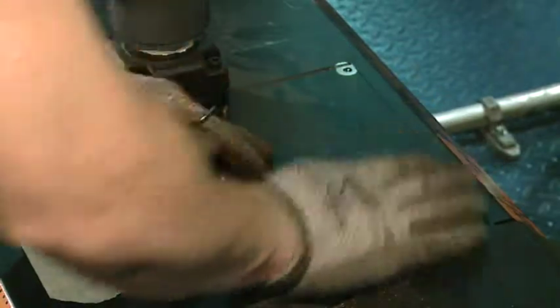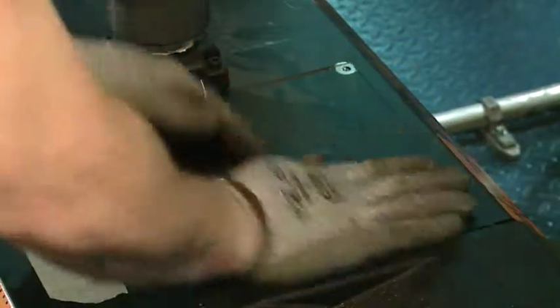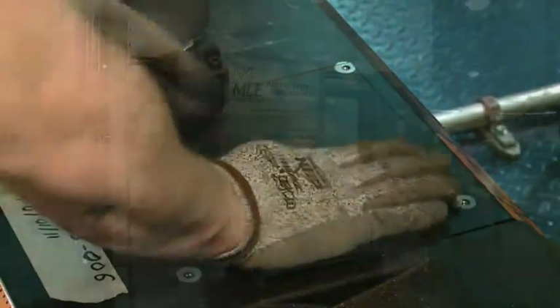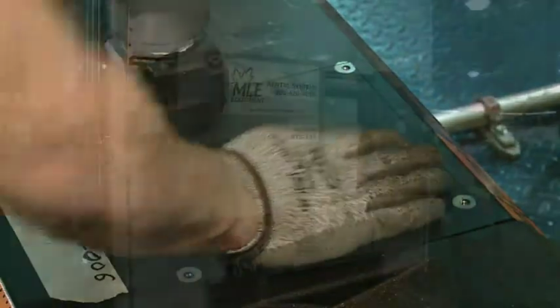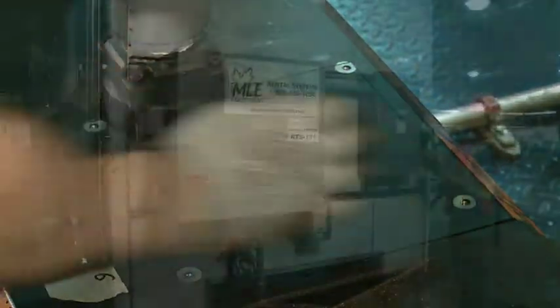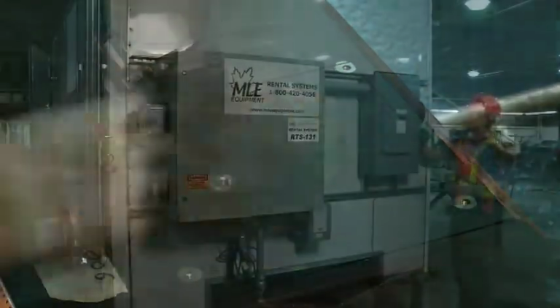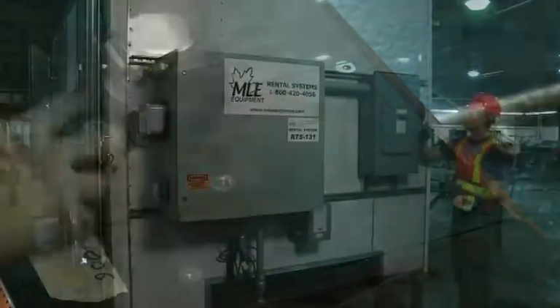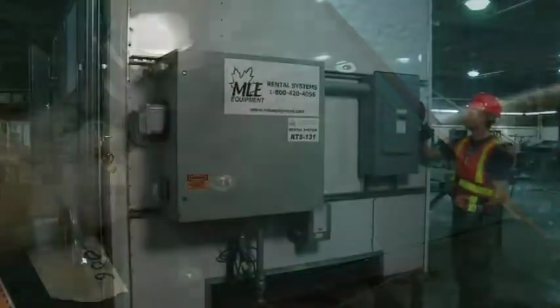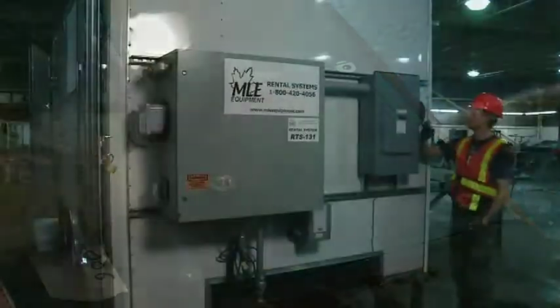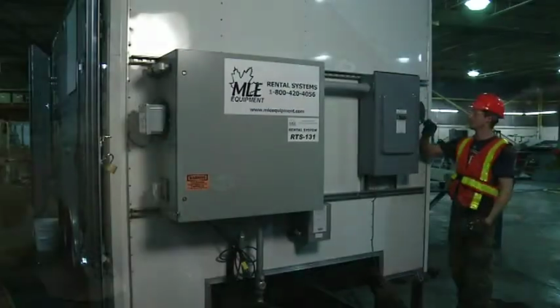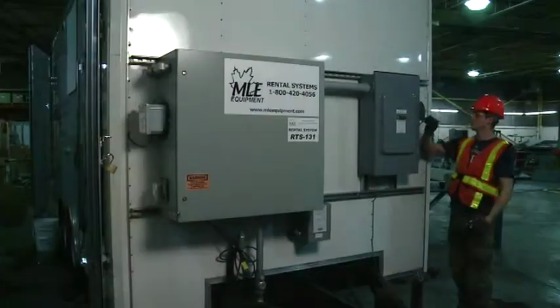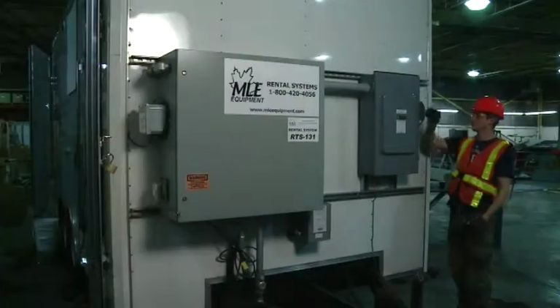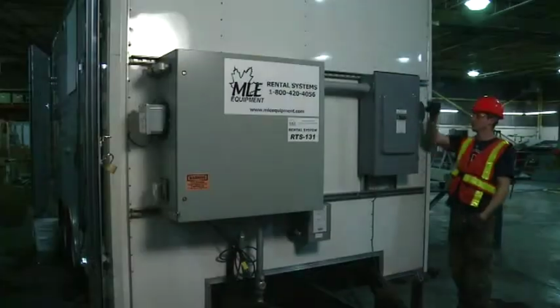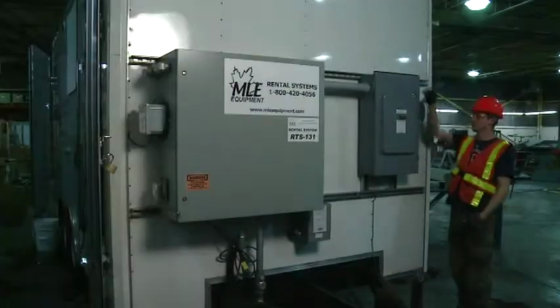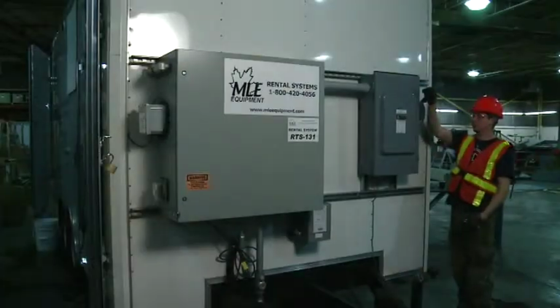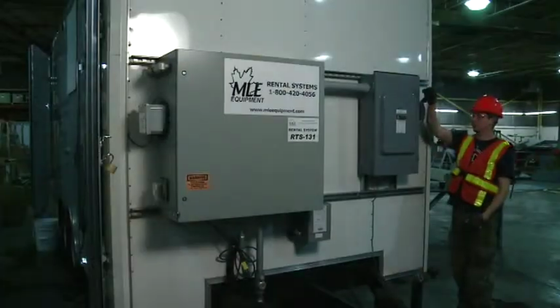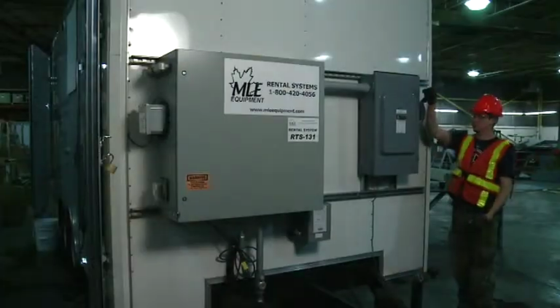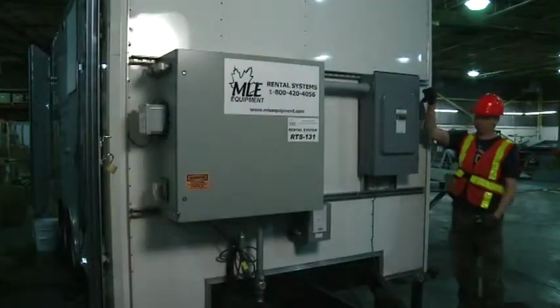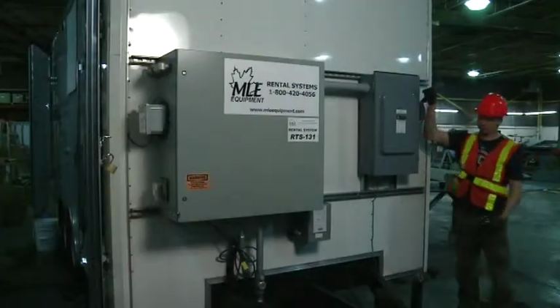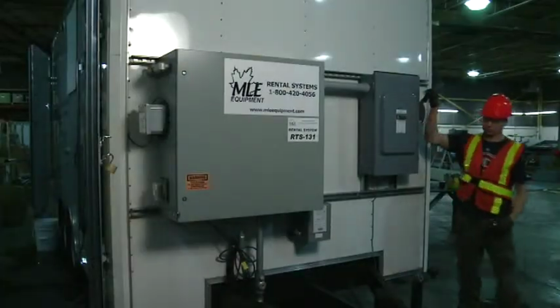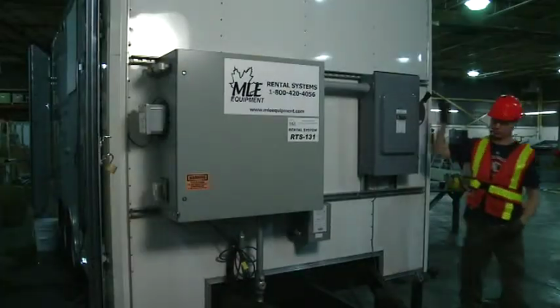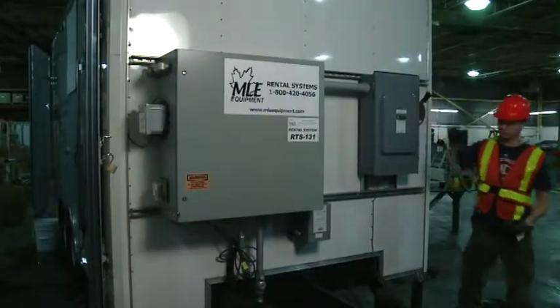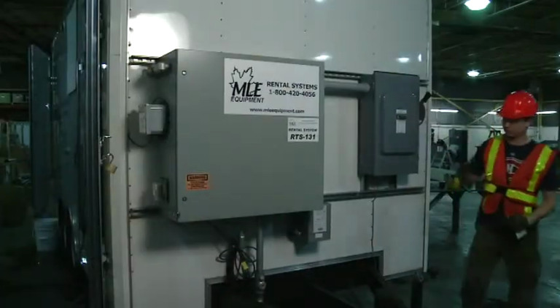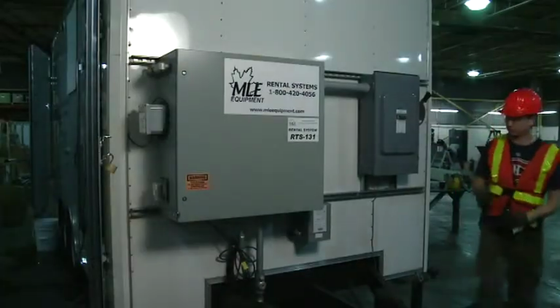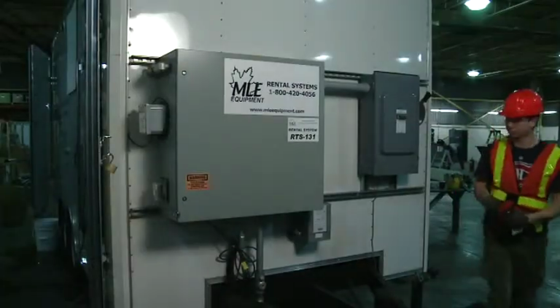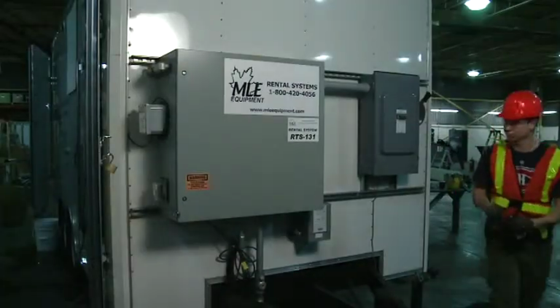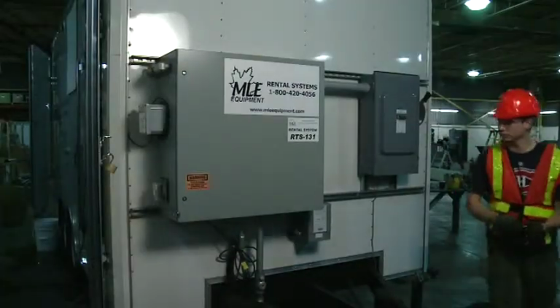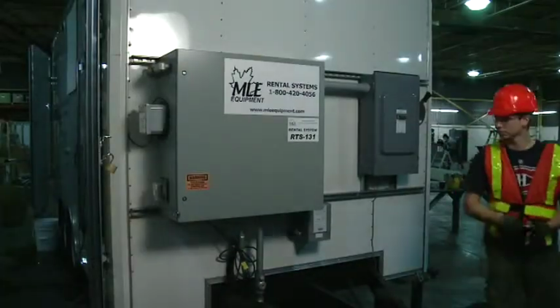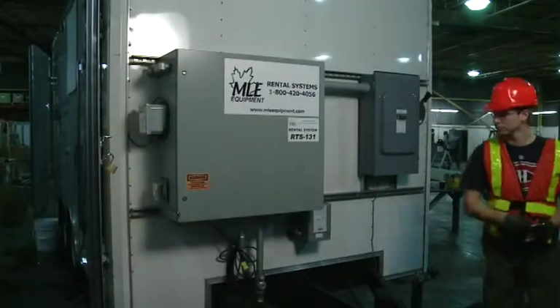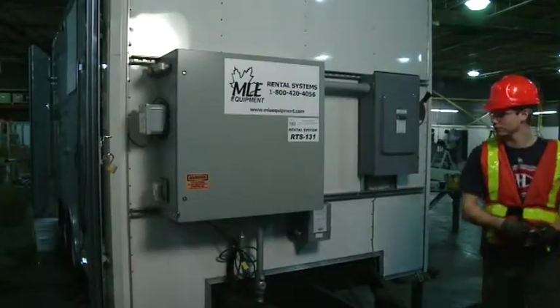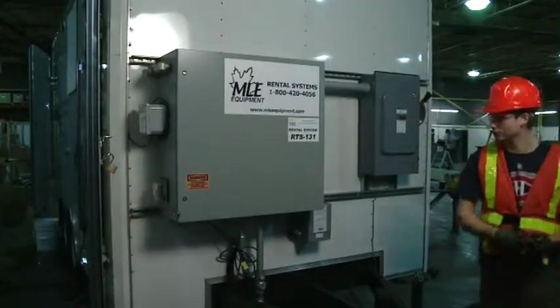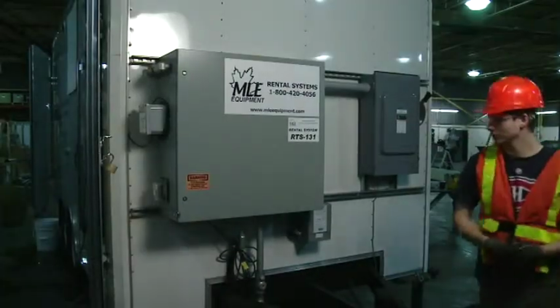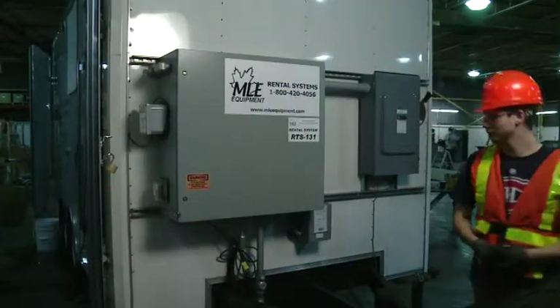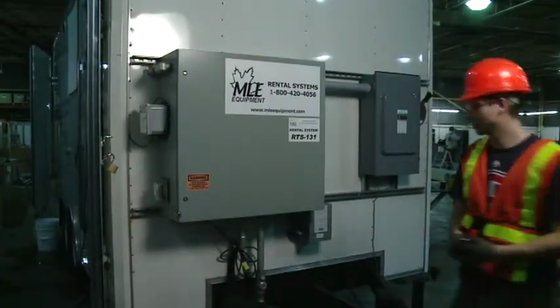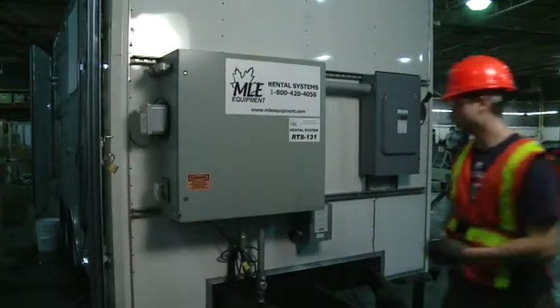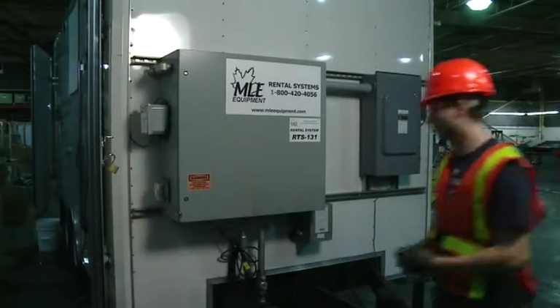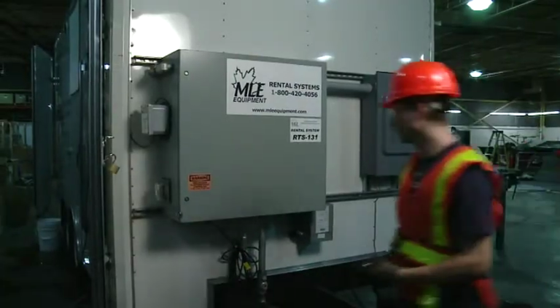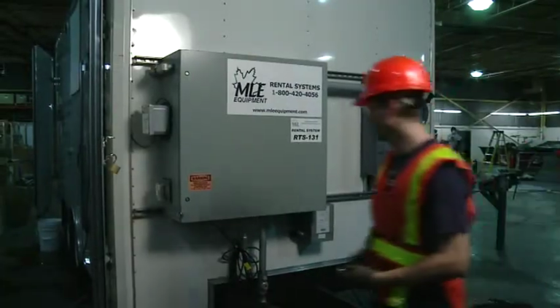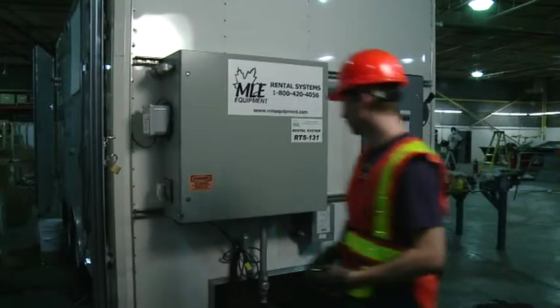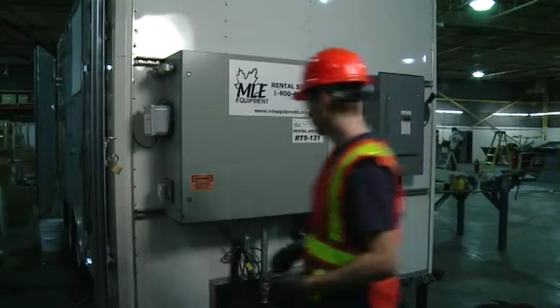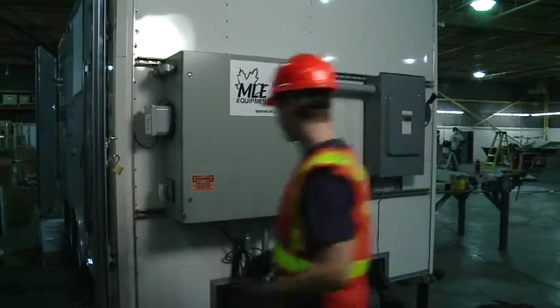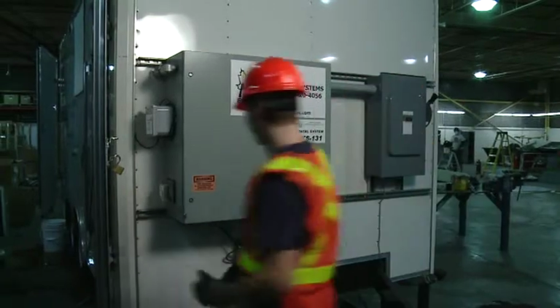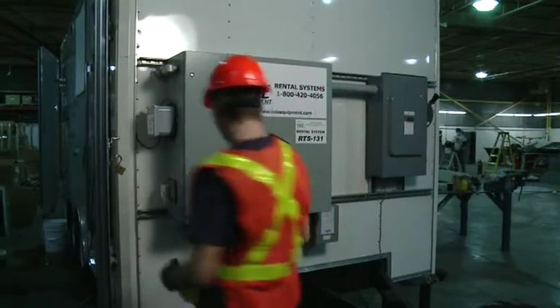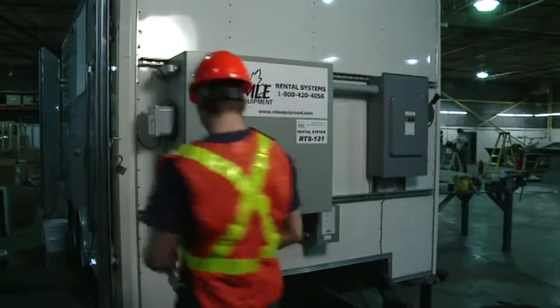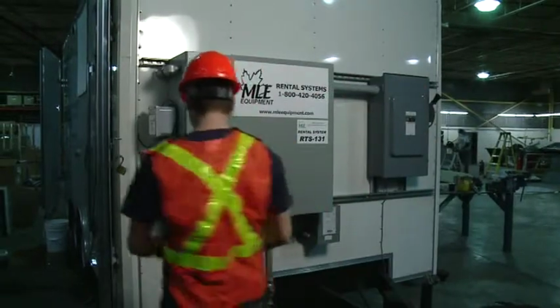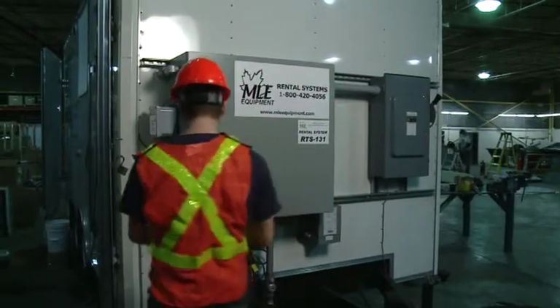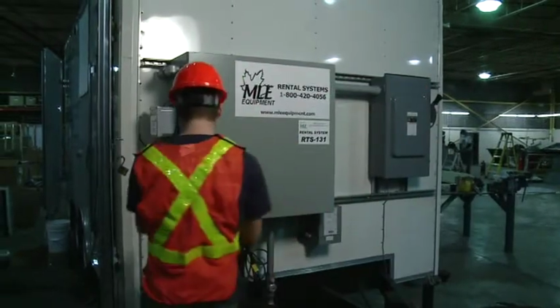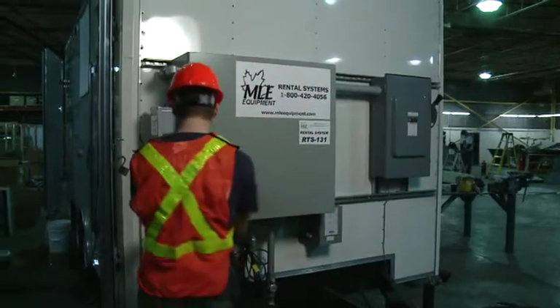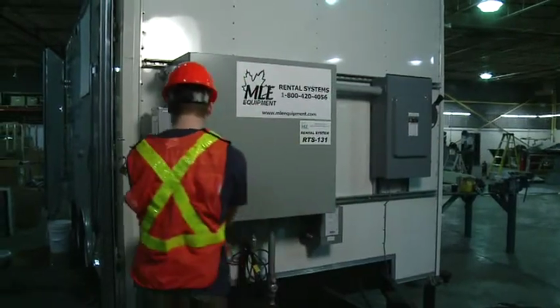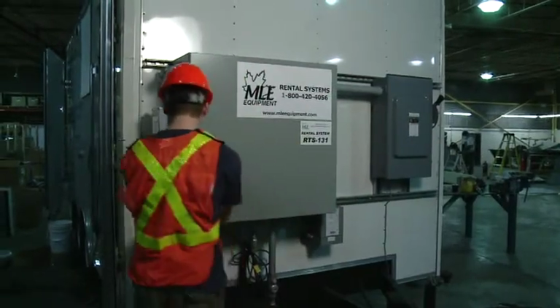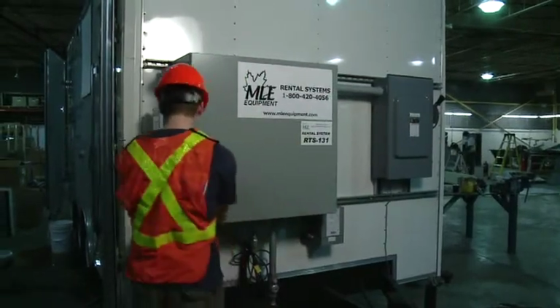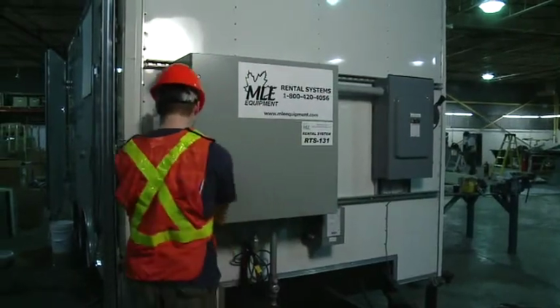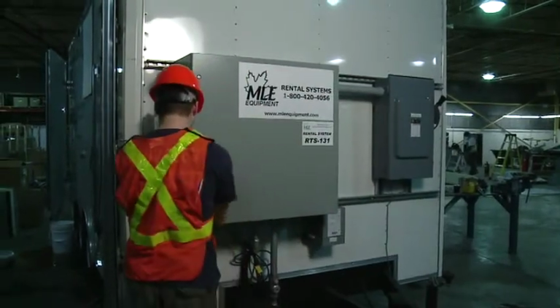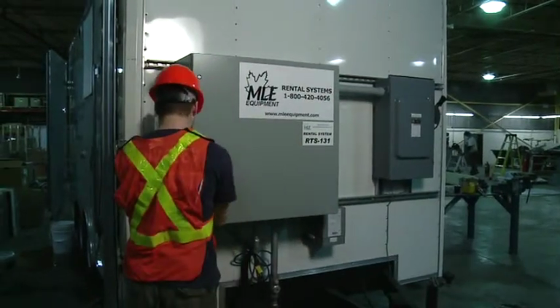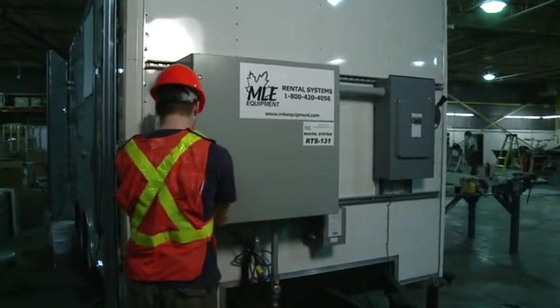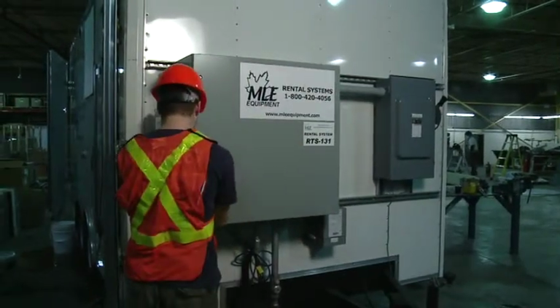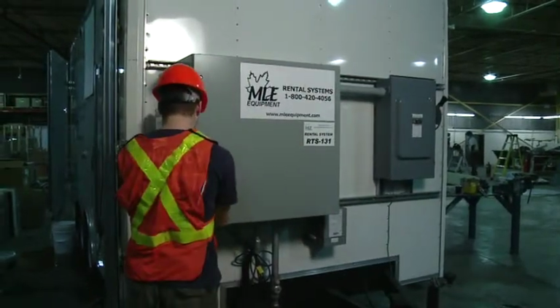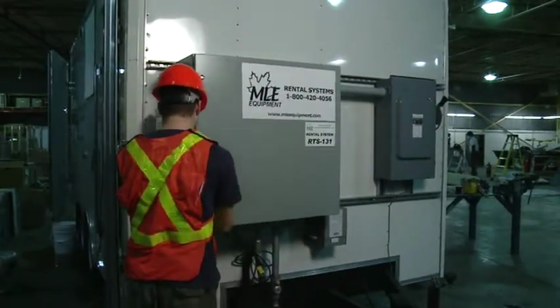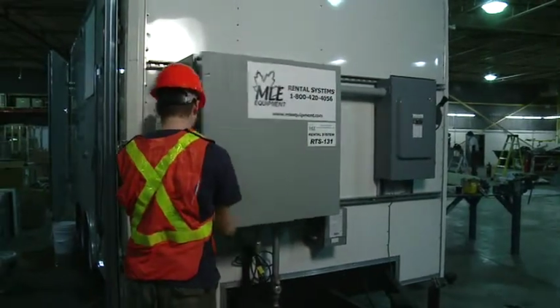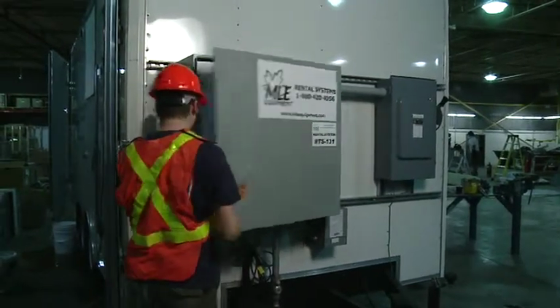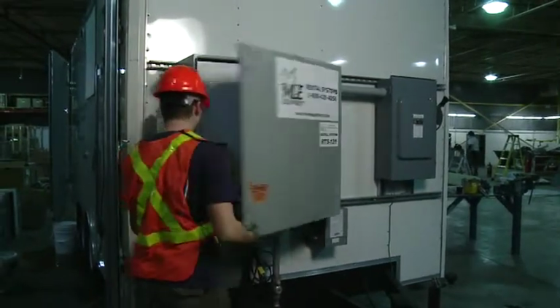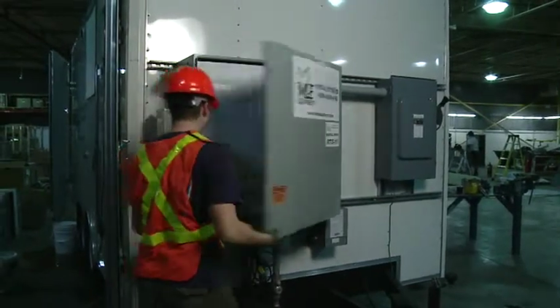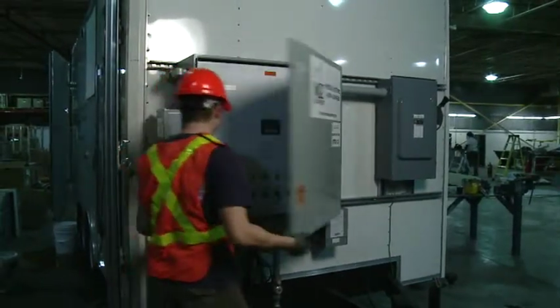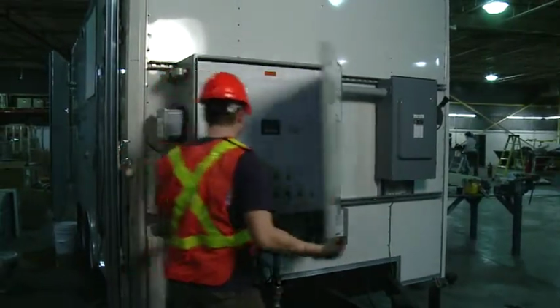Turn the system on. Monitor the system to ensure proper performance.